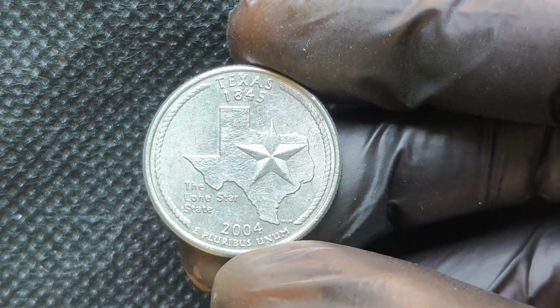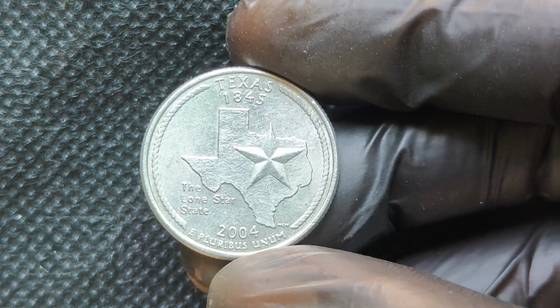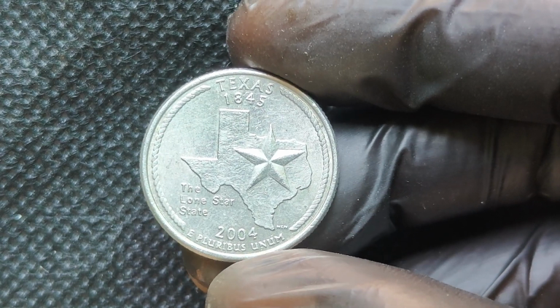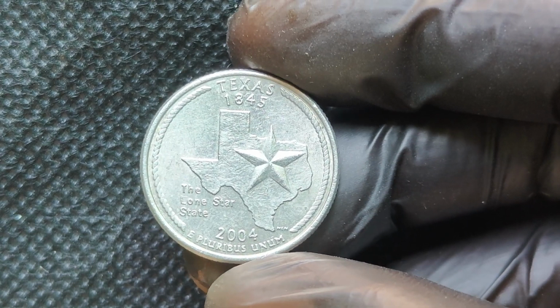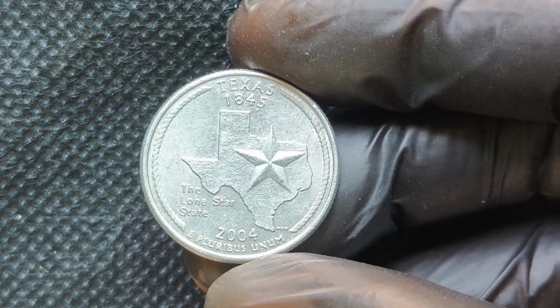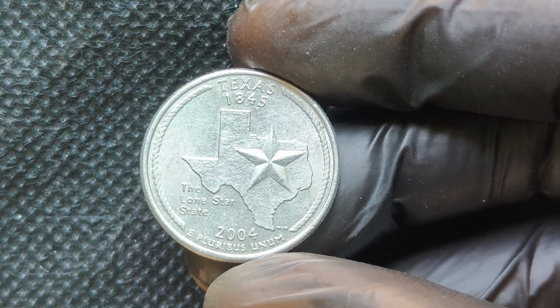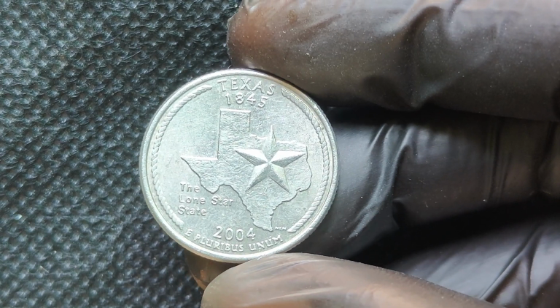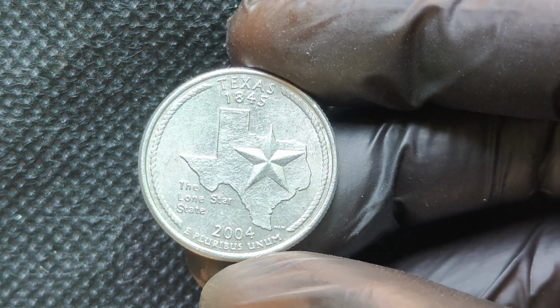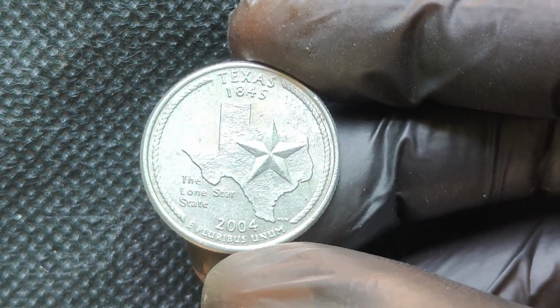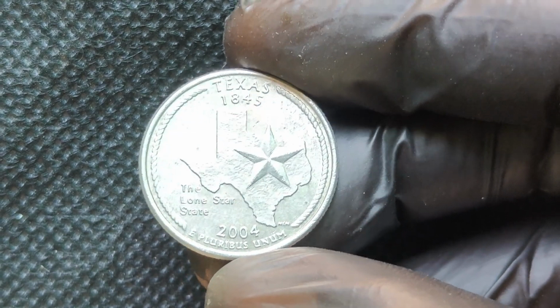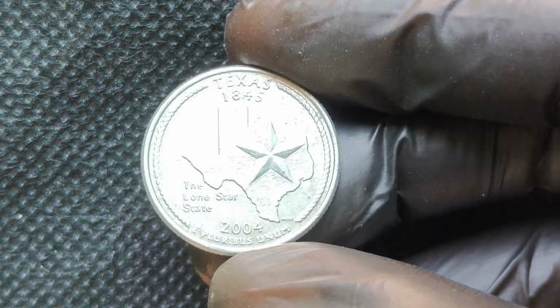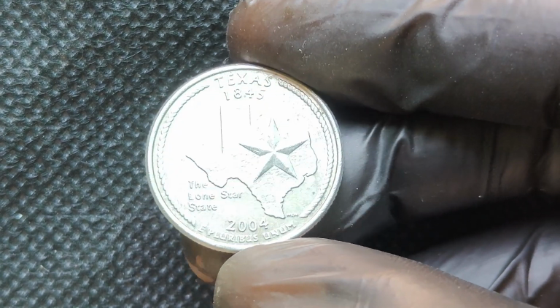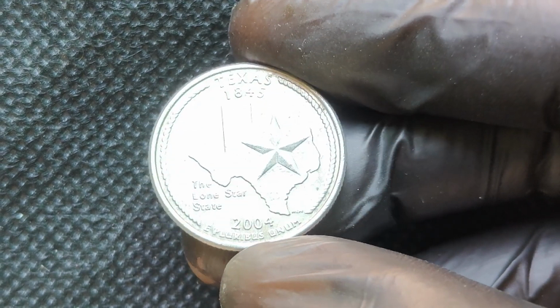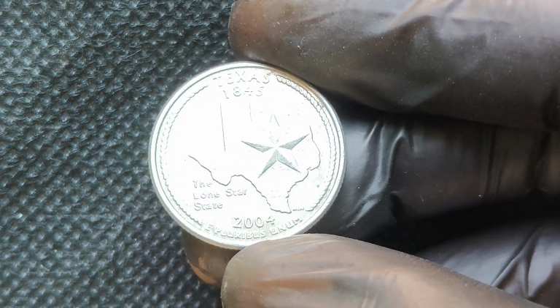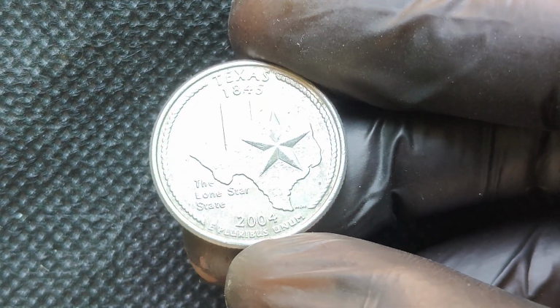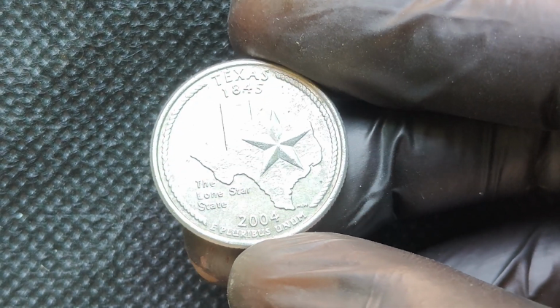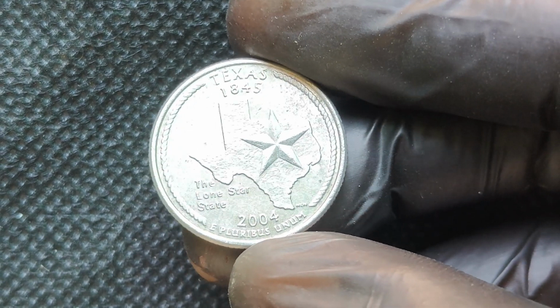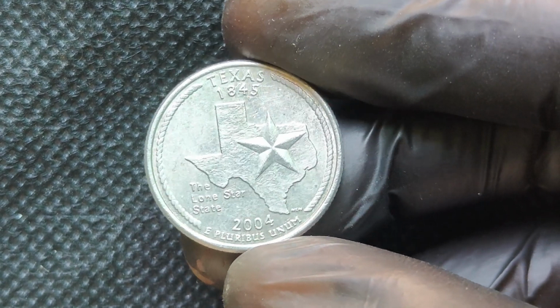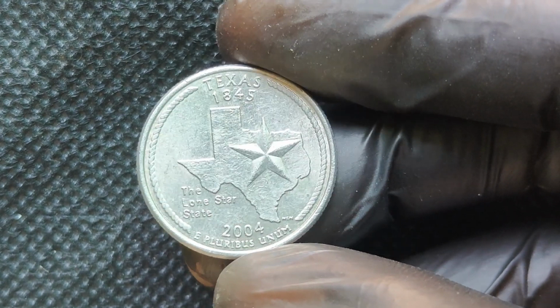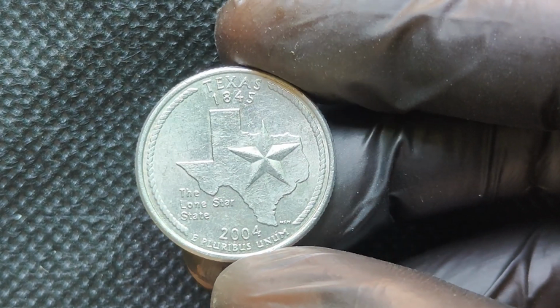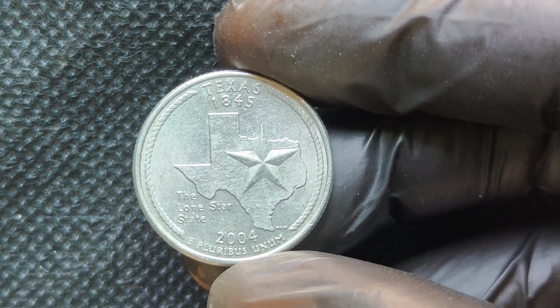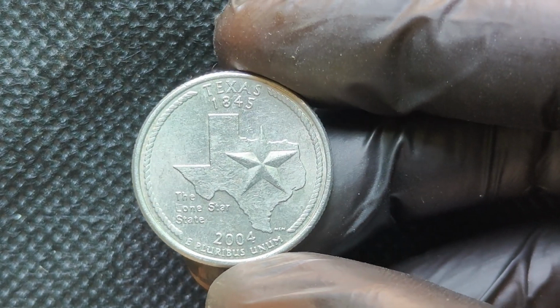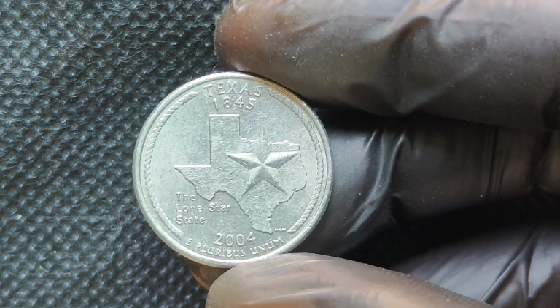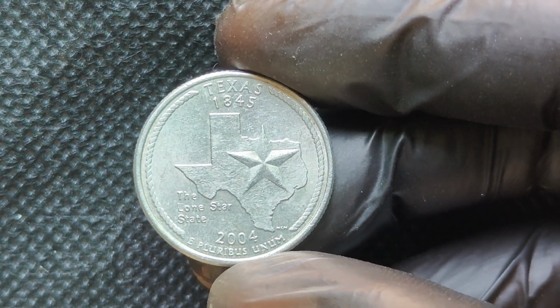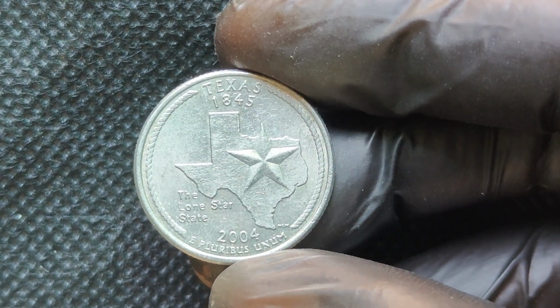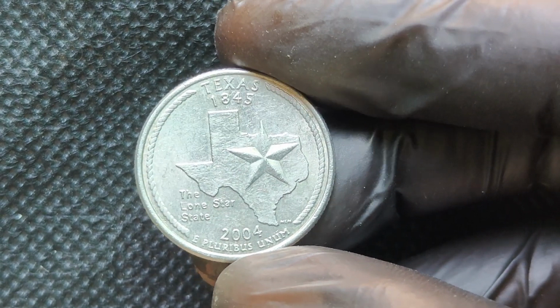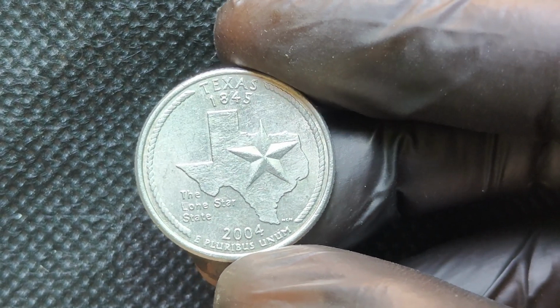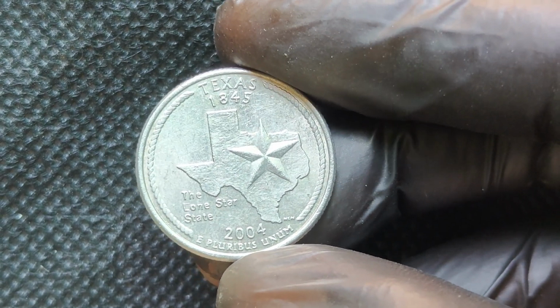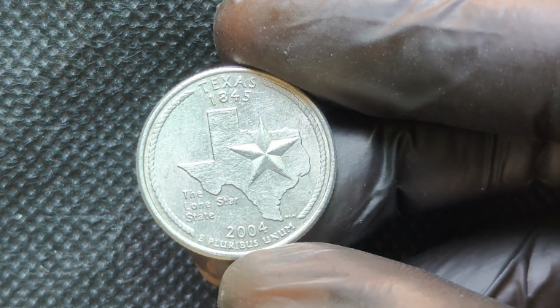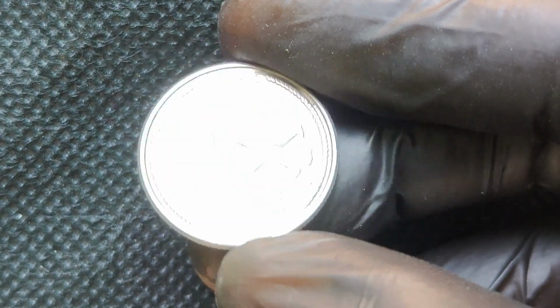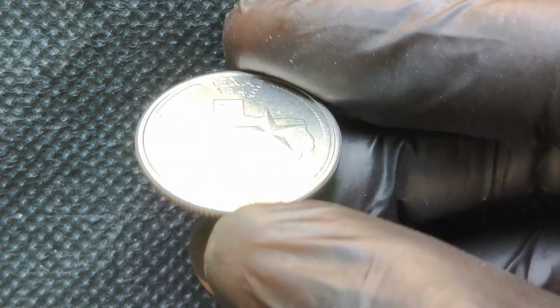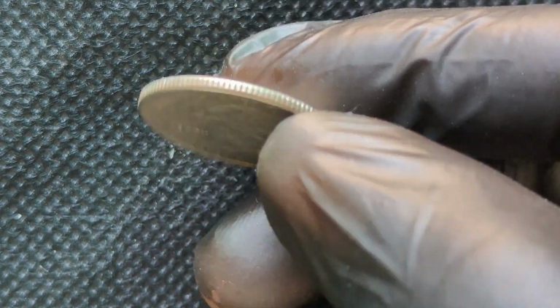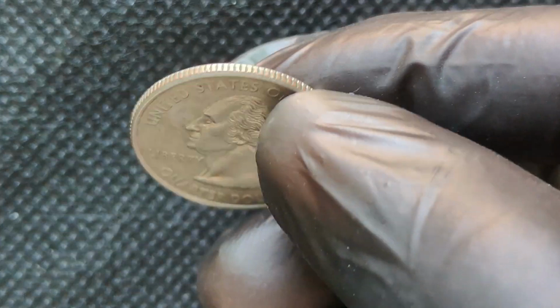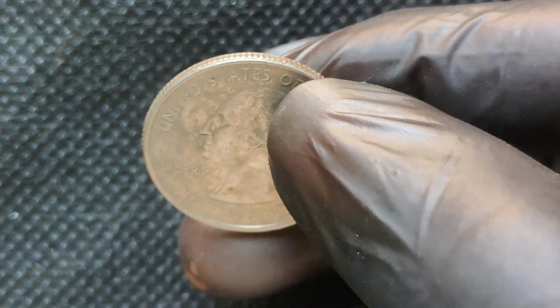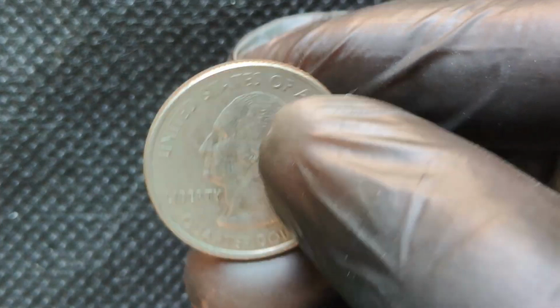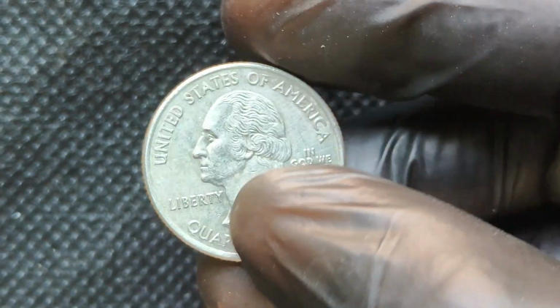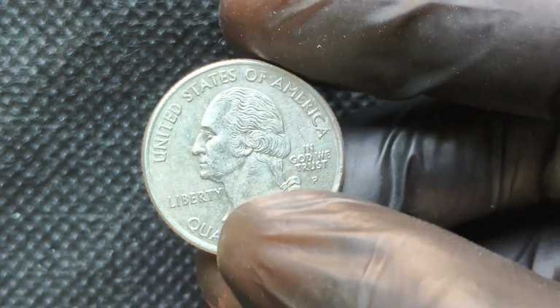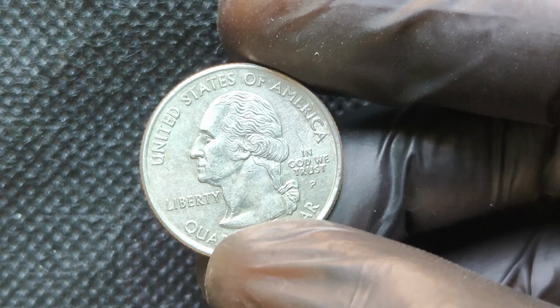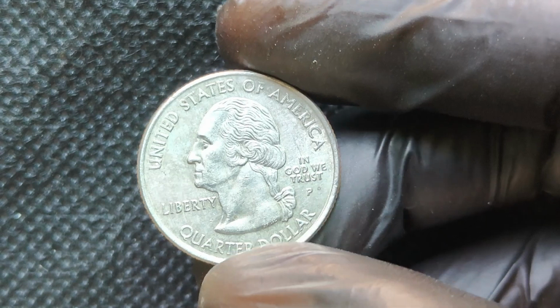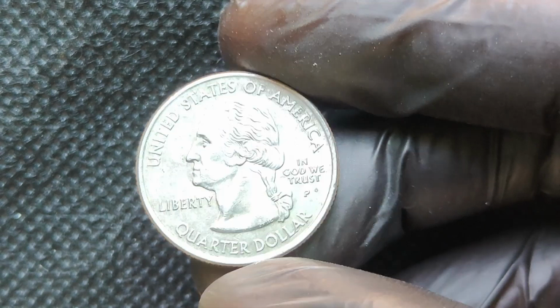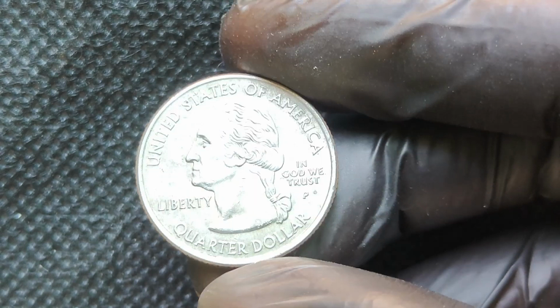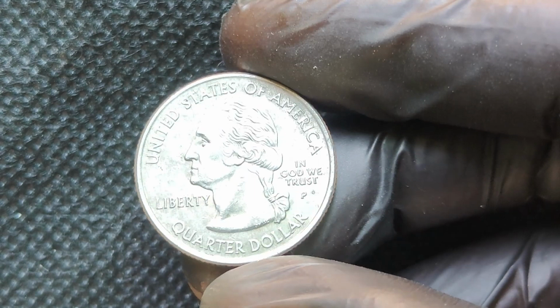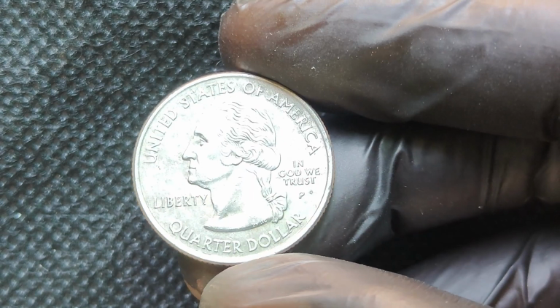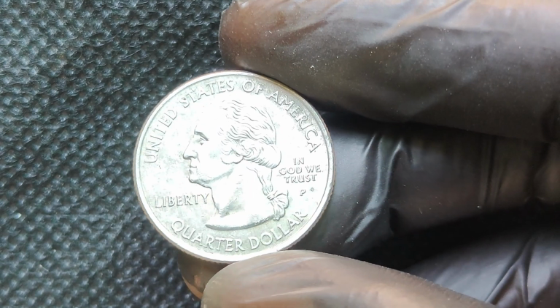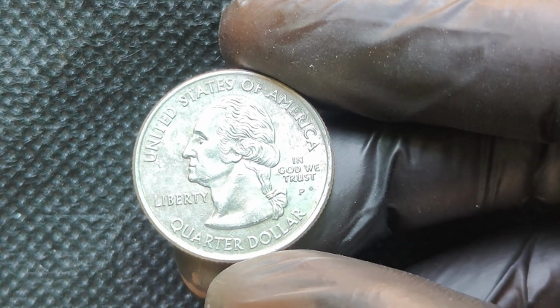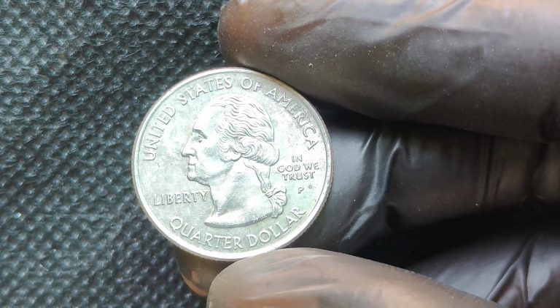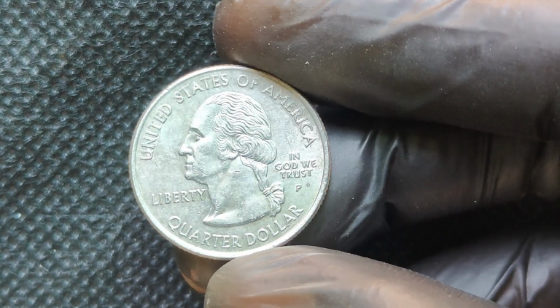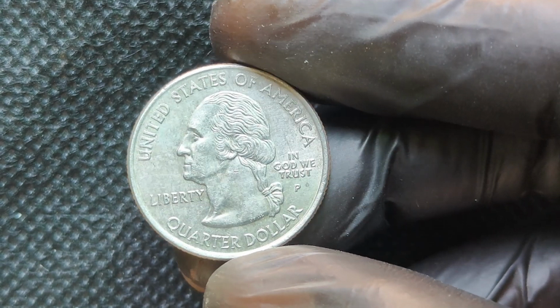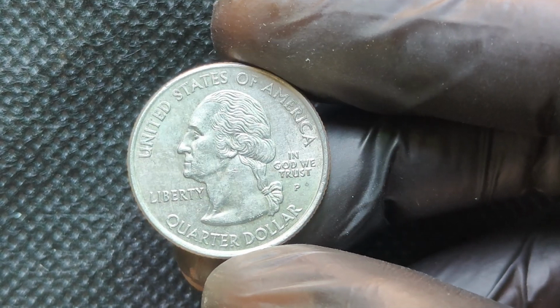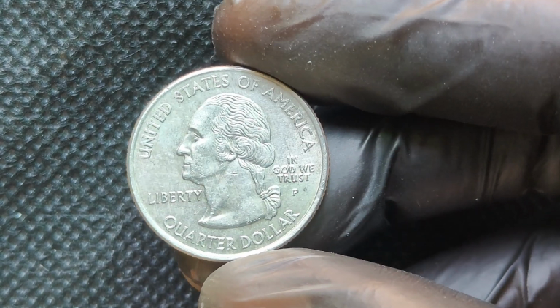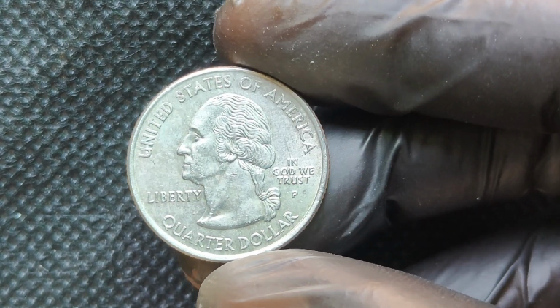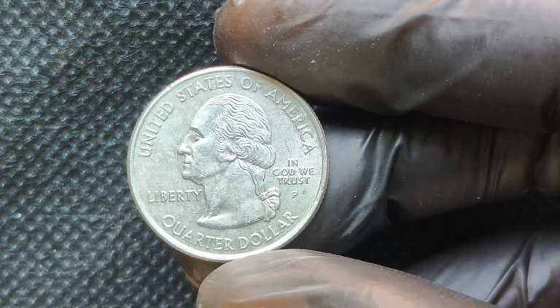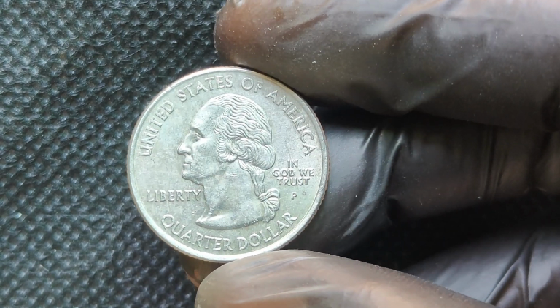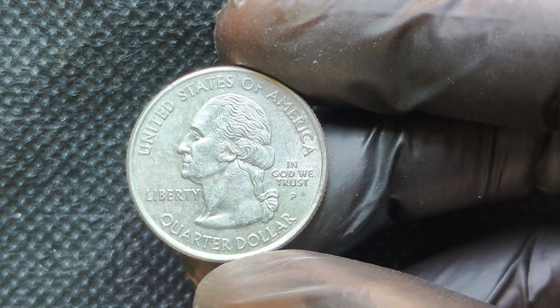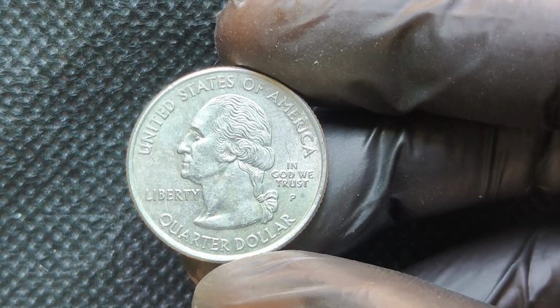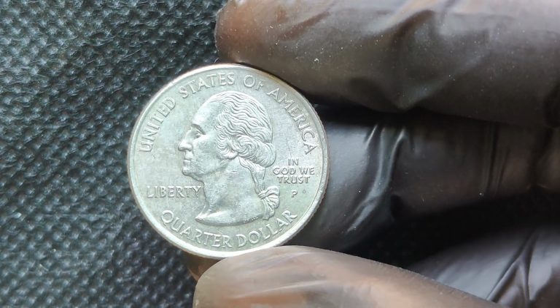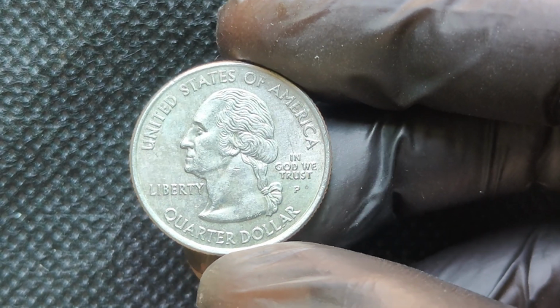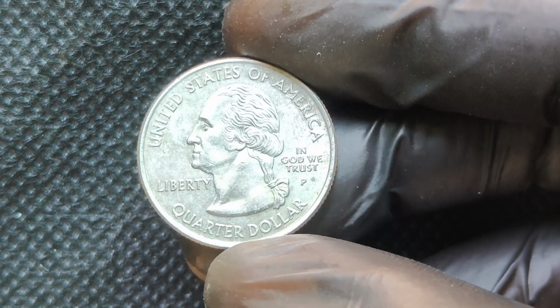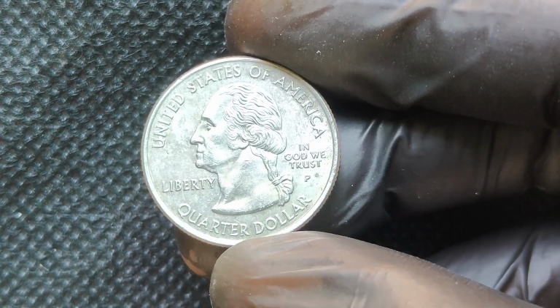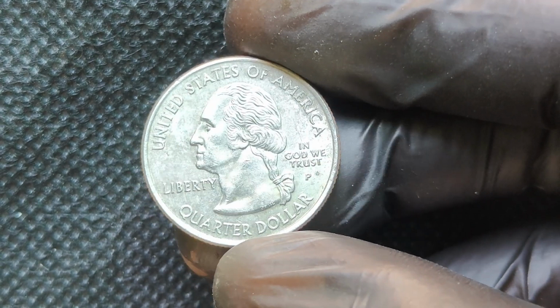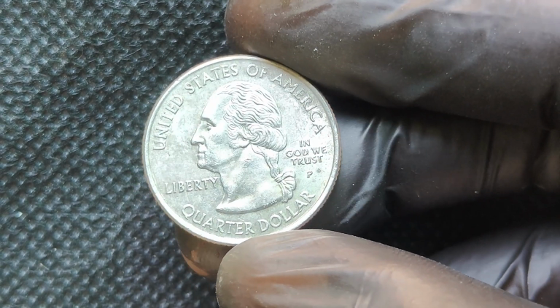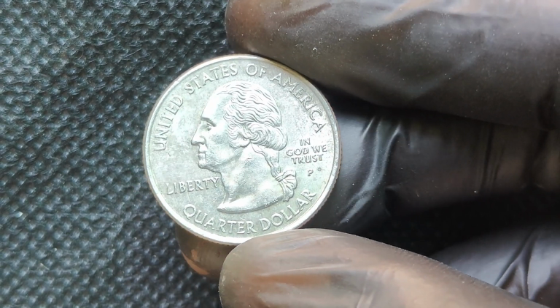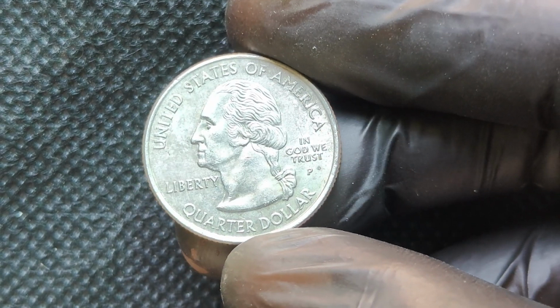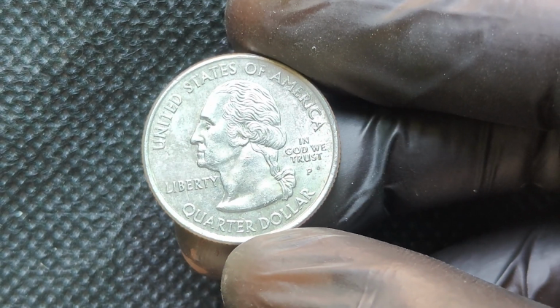What's your favorite quarter design? Let's discuss. Until next time, keep collecting and happy hunting!